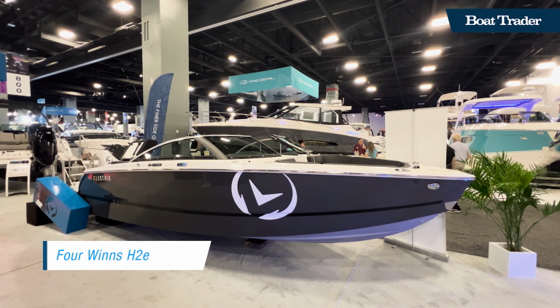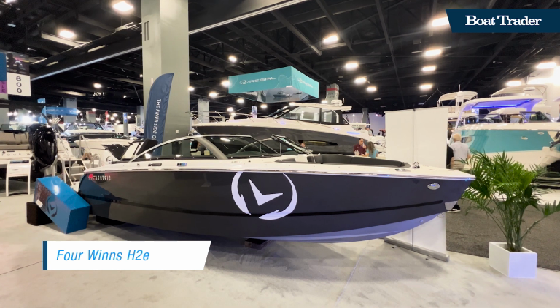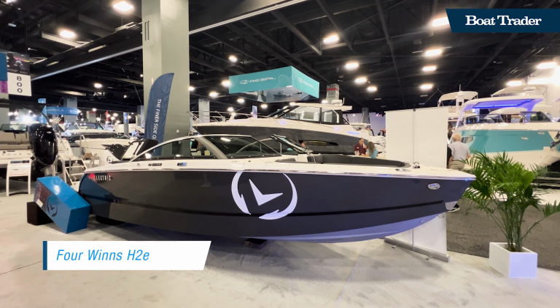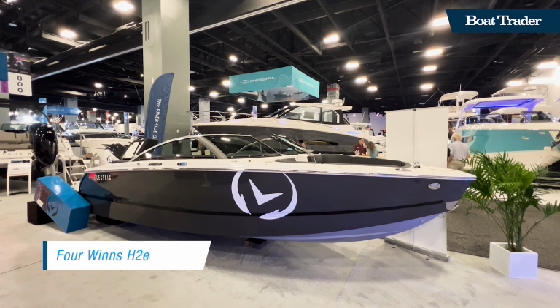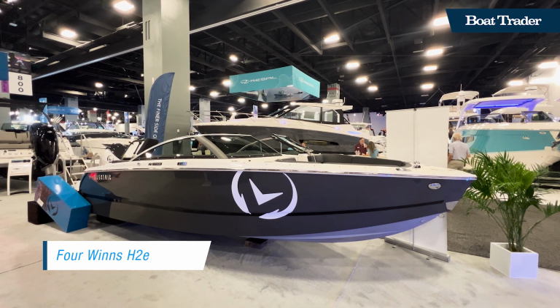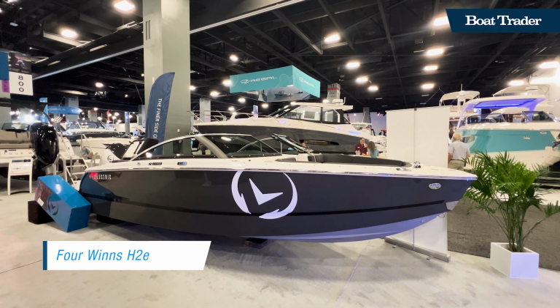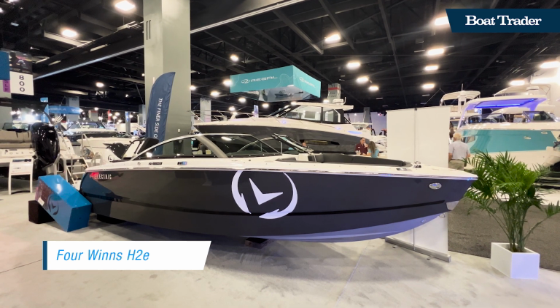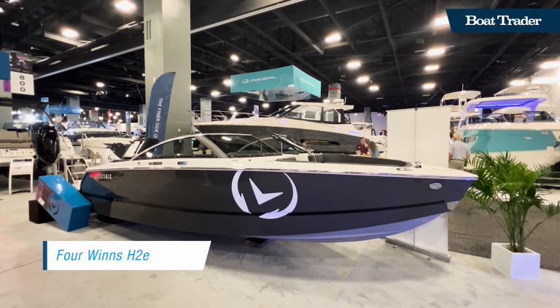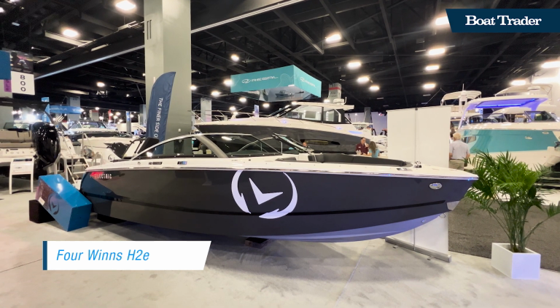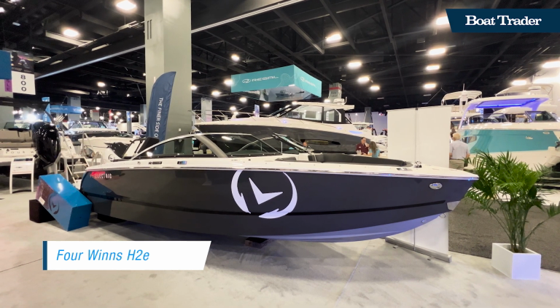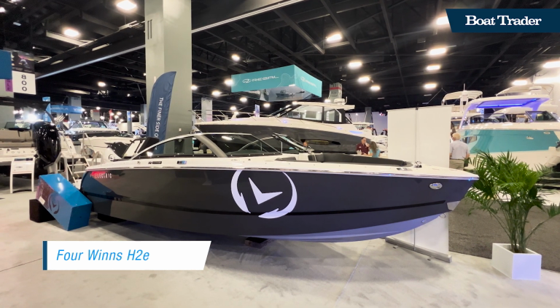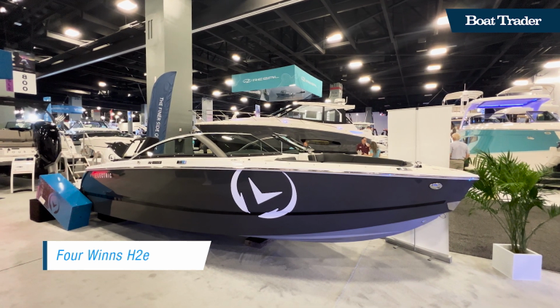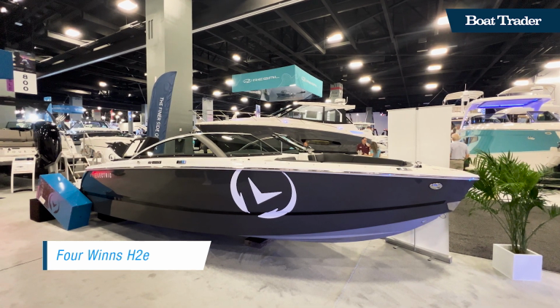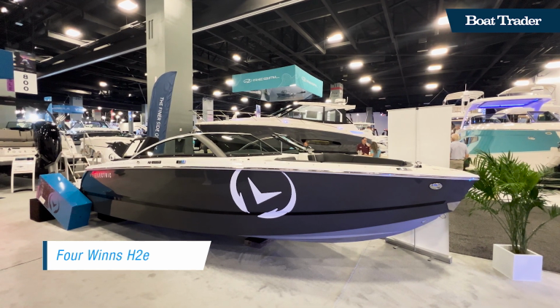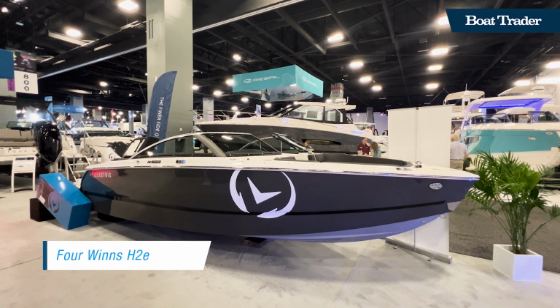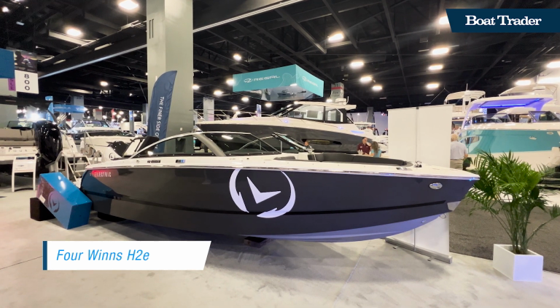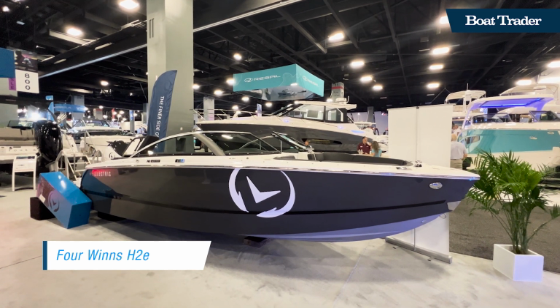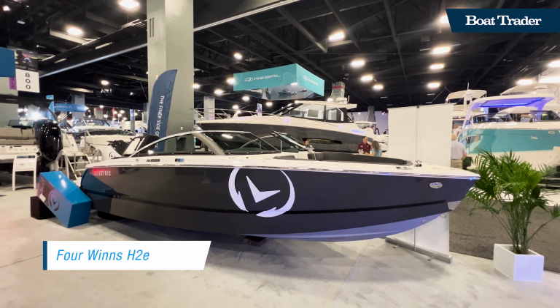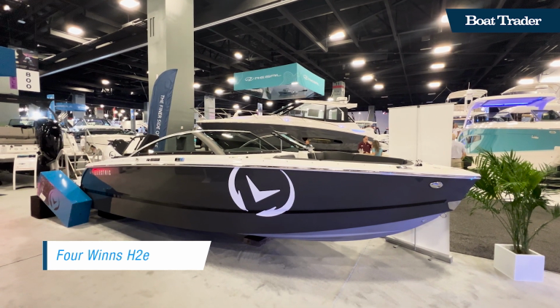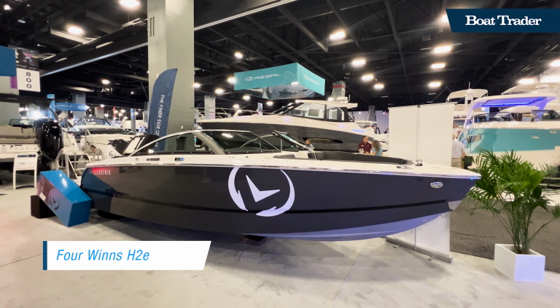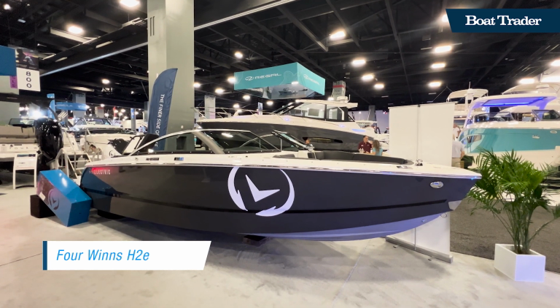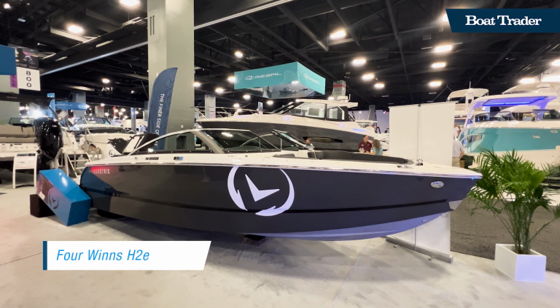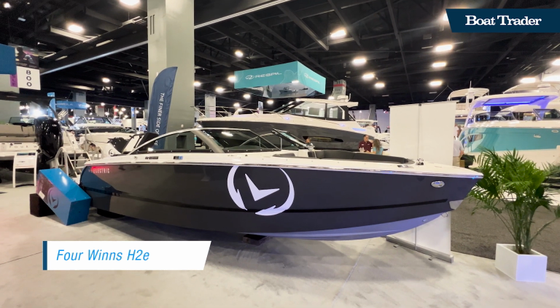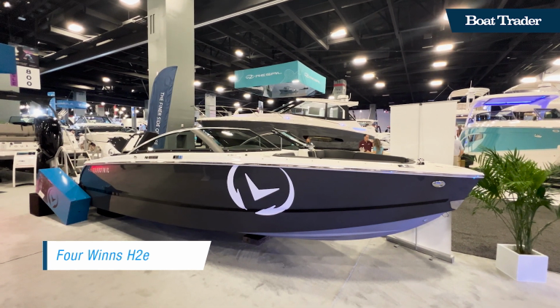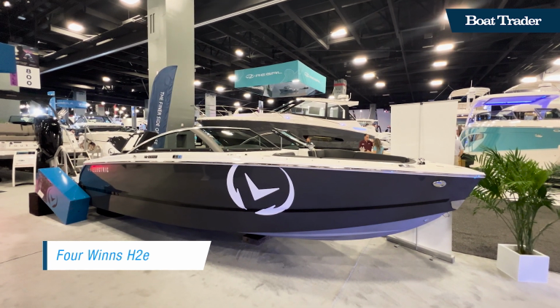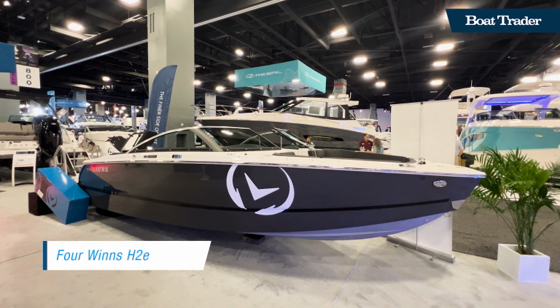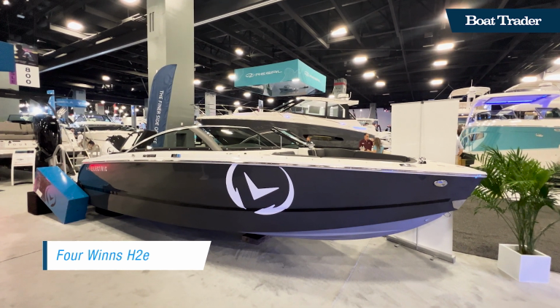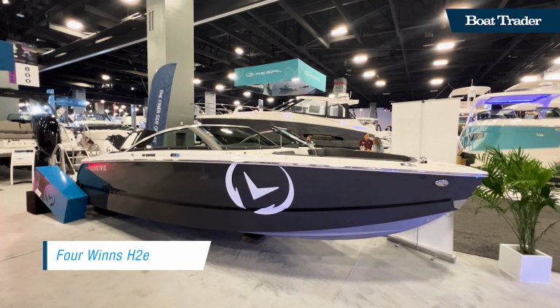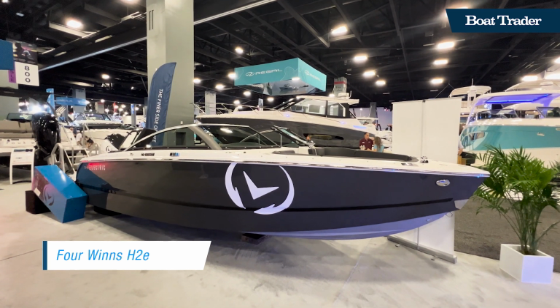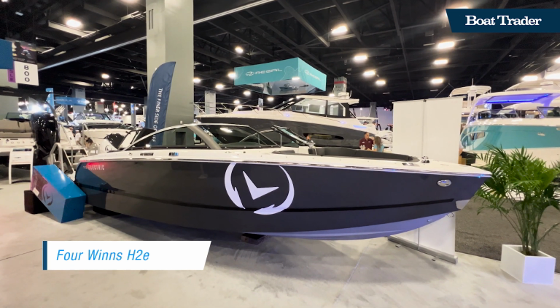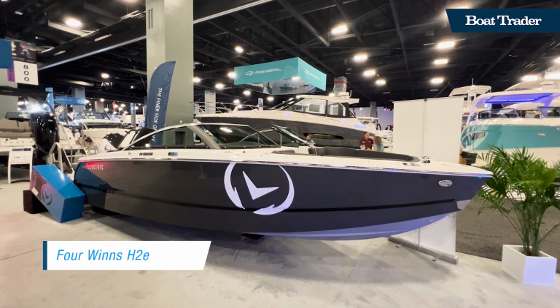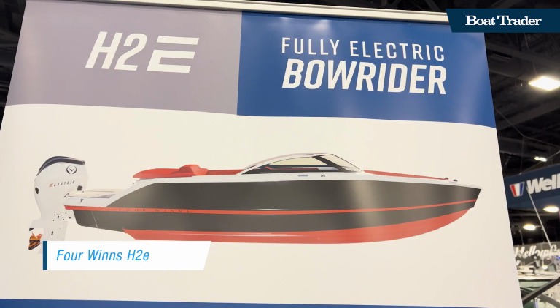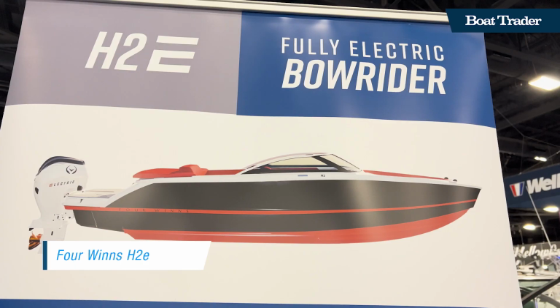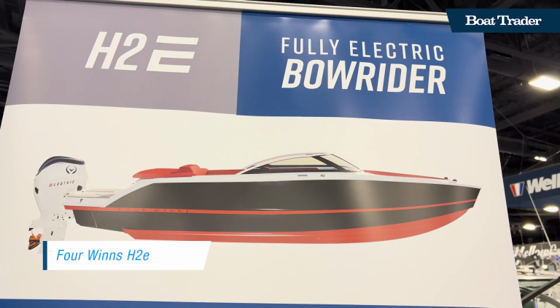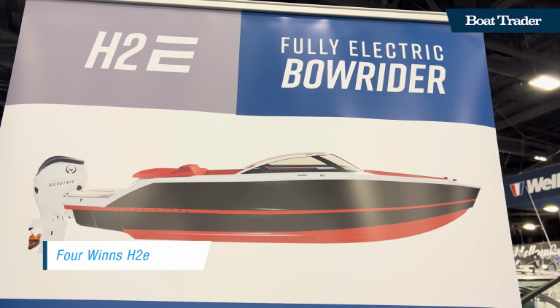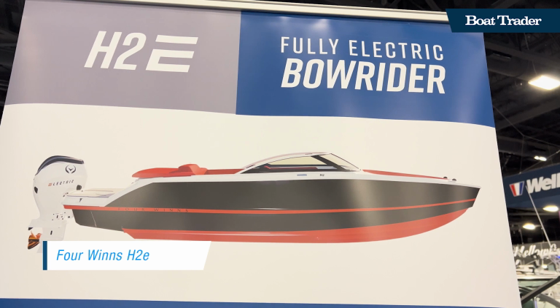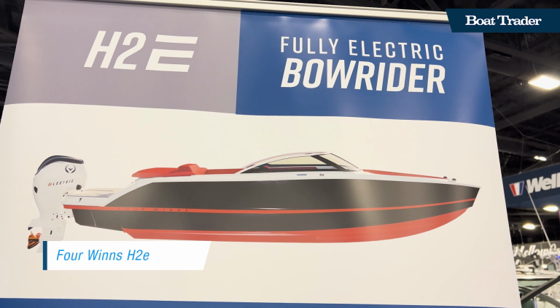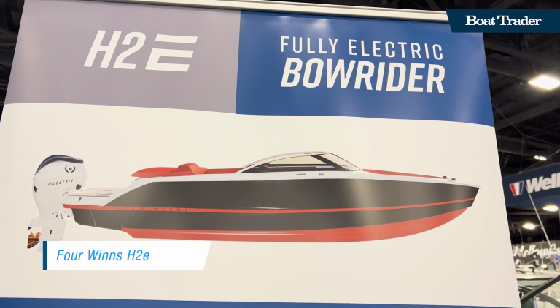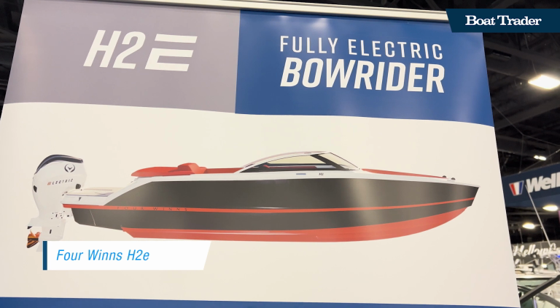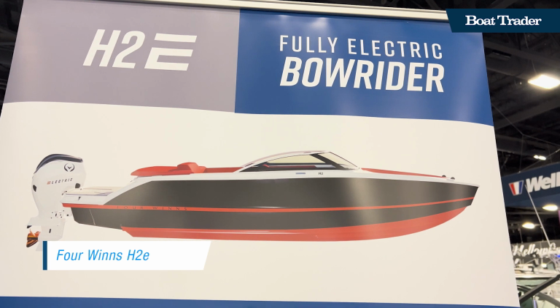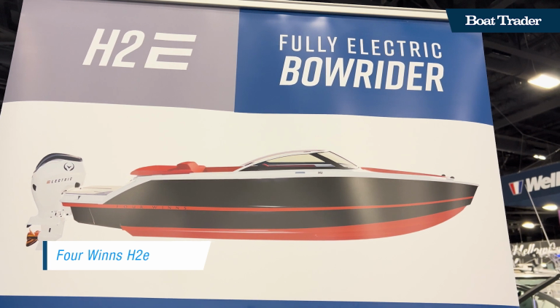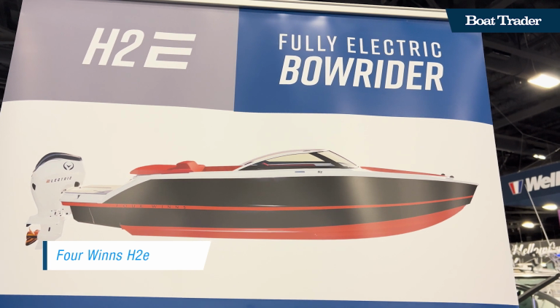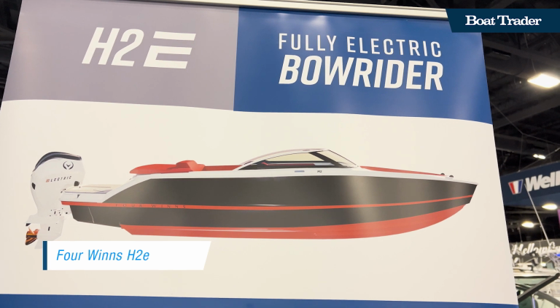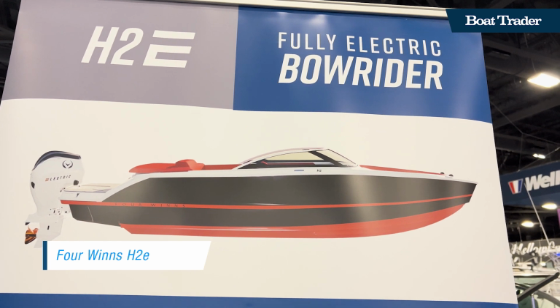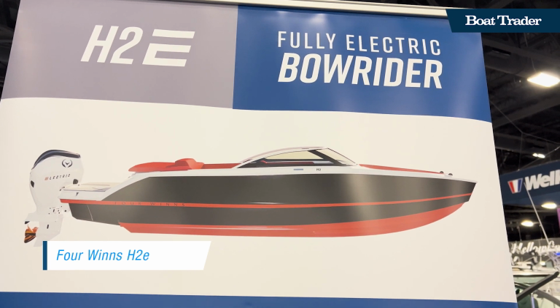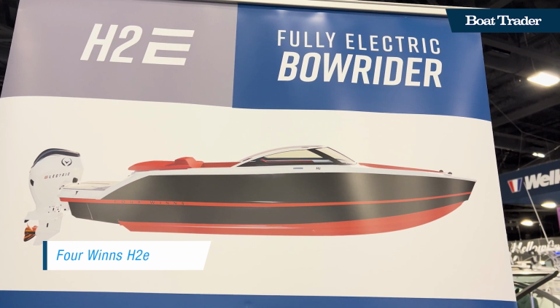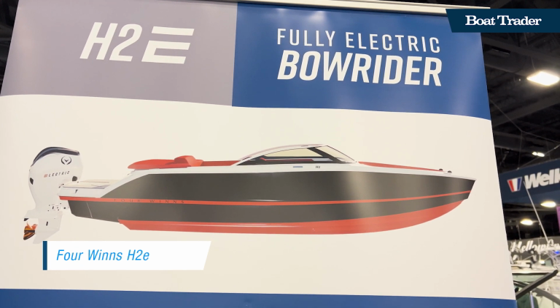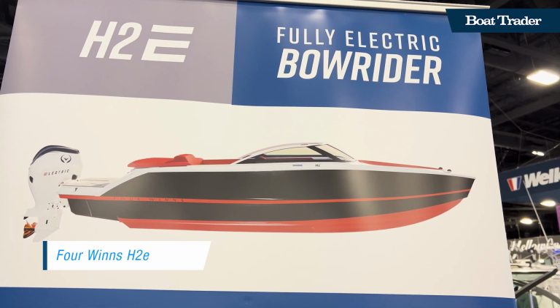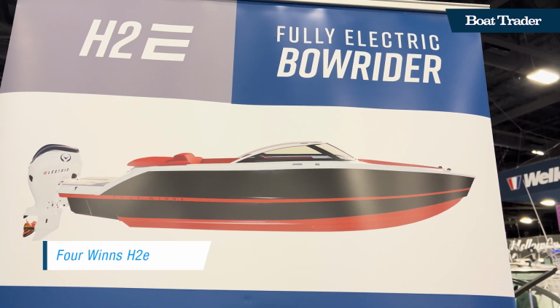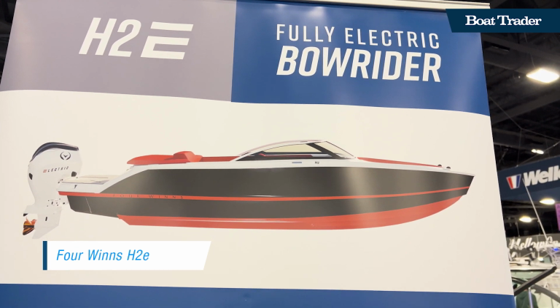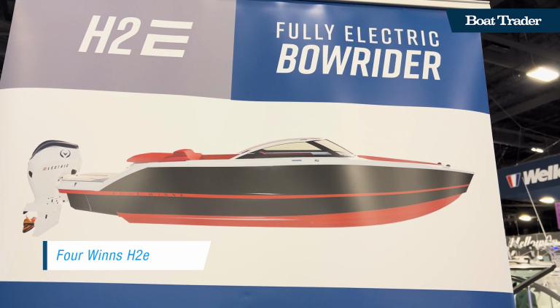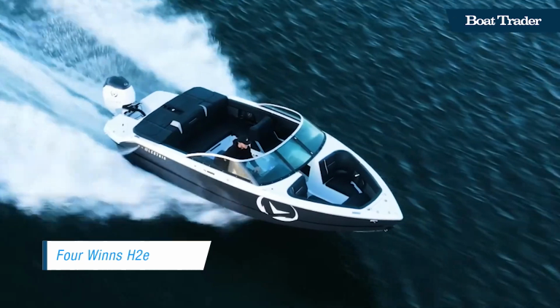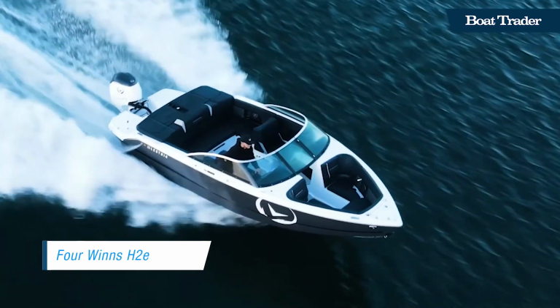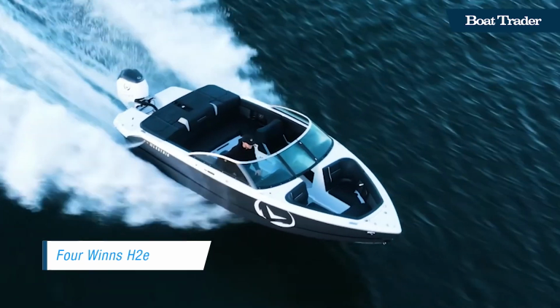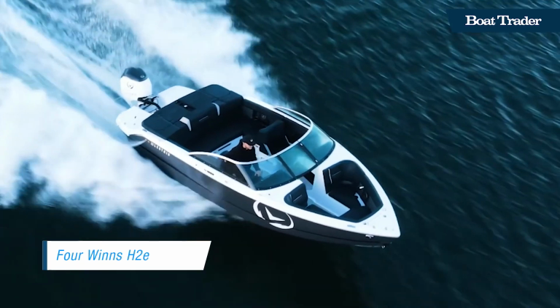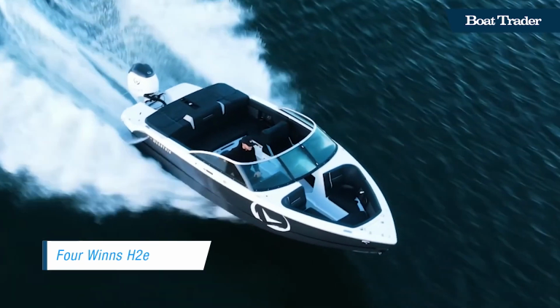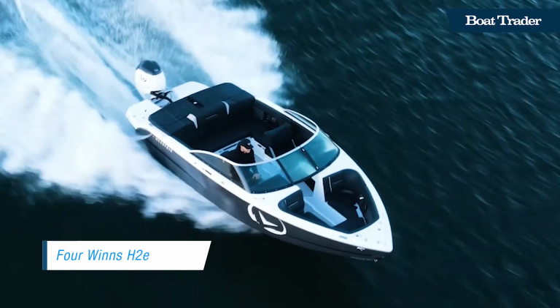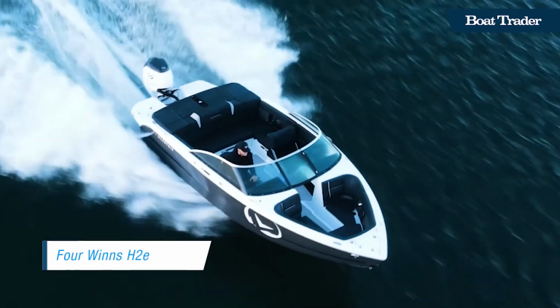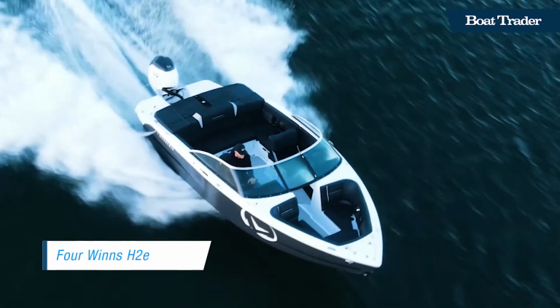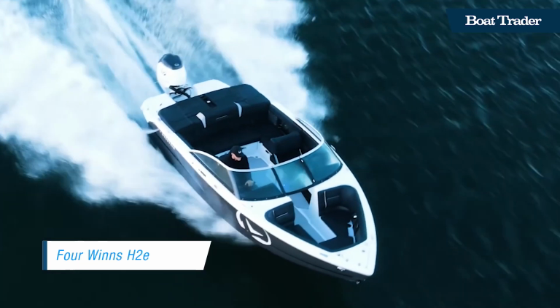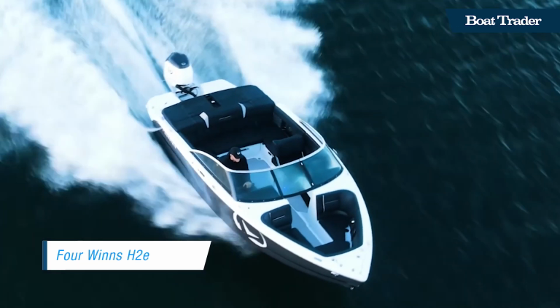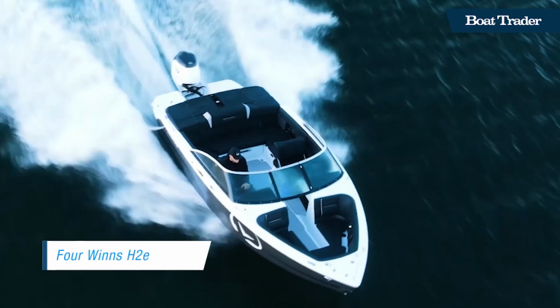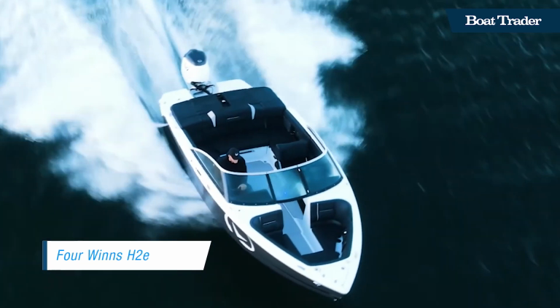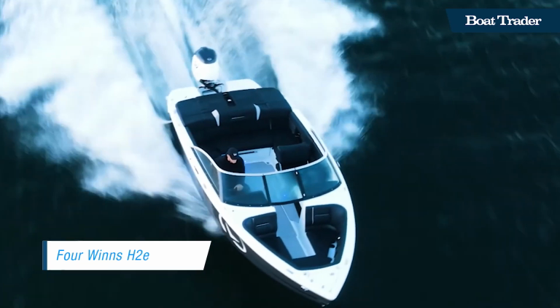Electric boats are gaining in popularity in recent years, and in 2023, Four Winds entered the market with the H2E Runabout Boat.